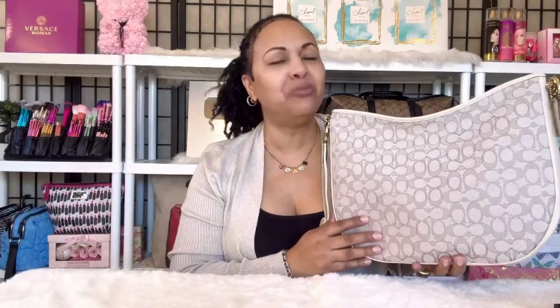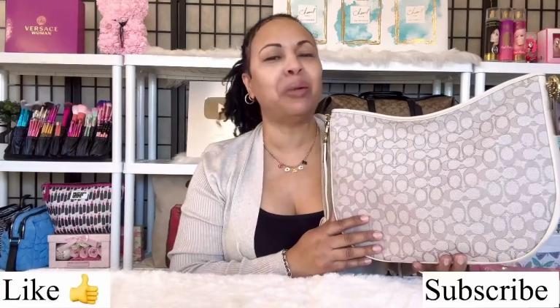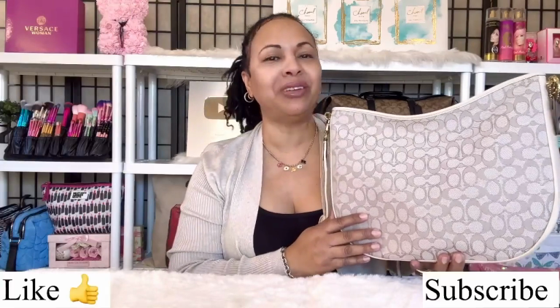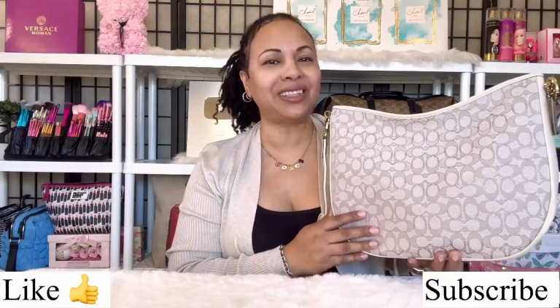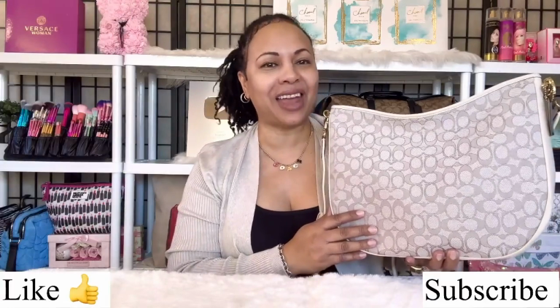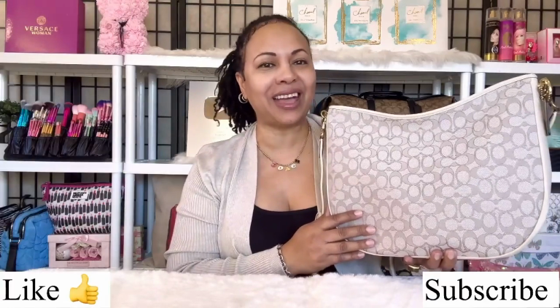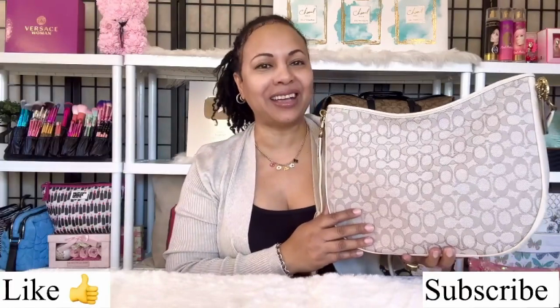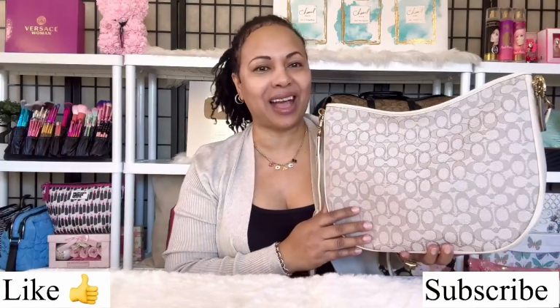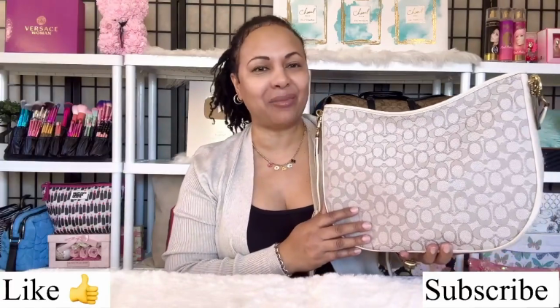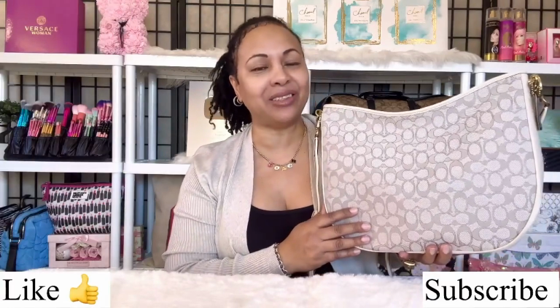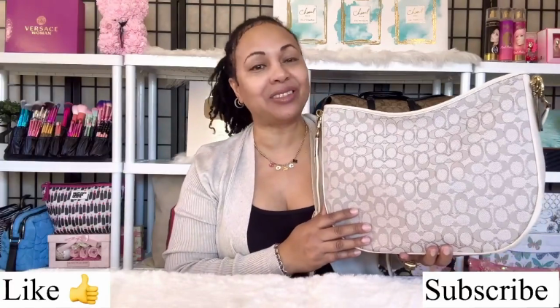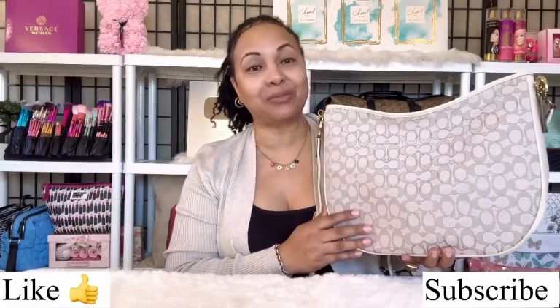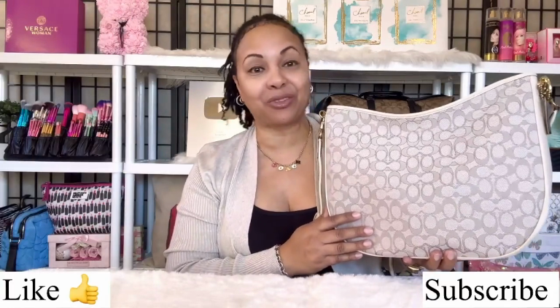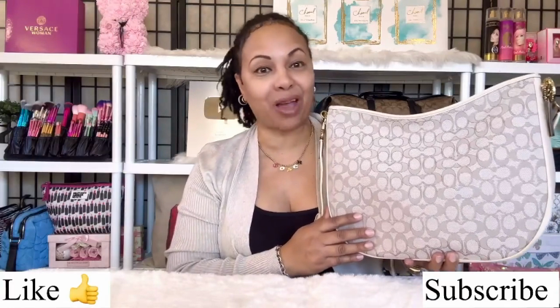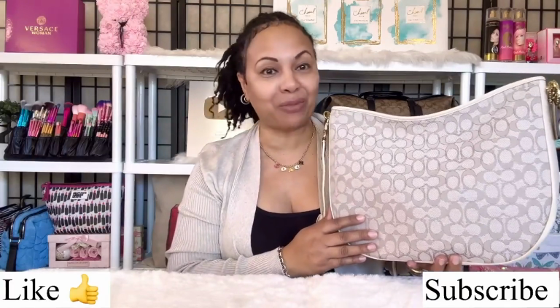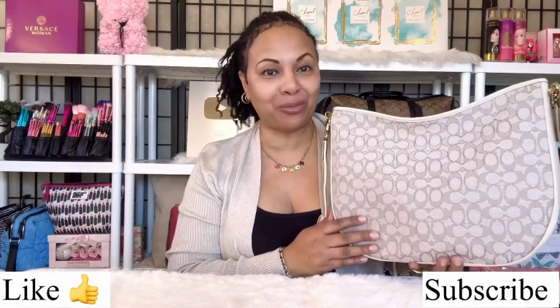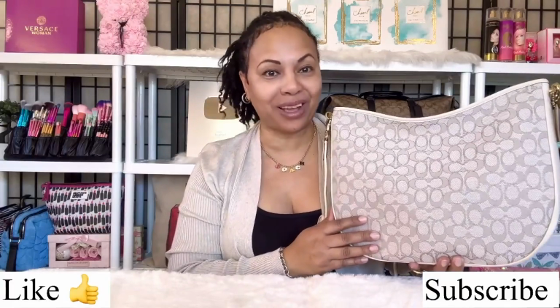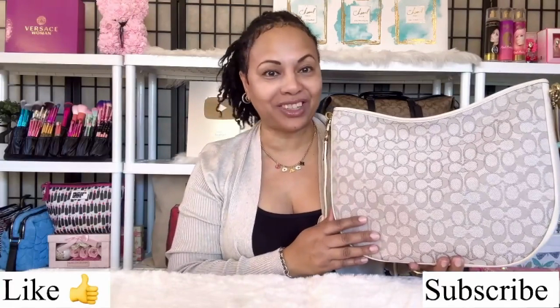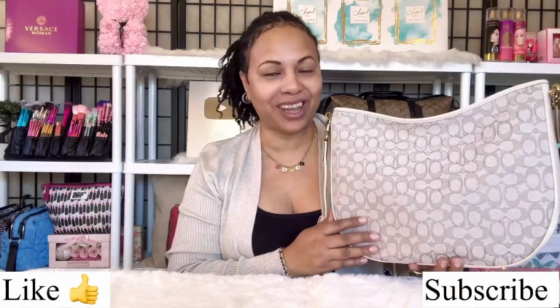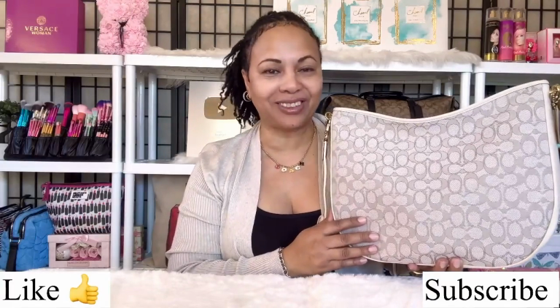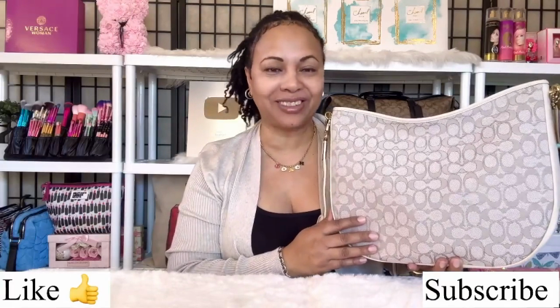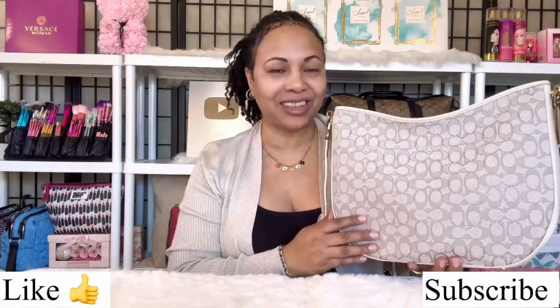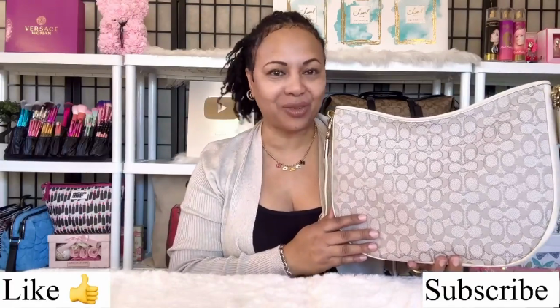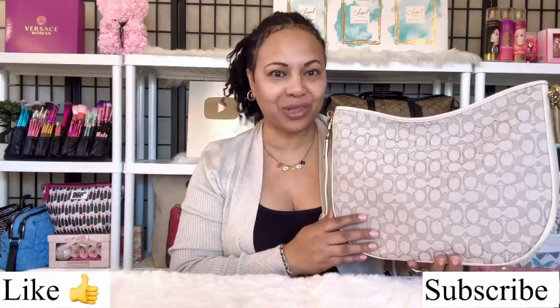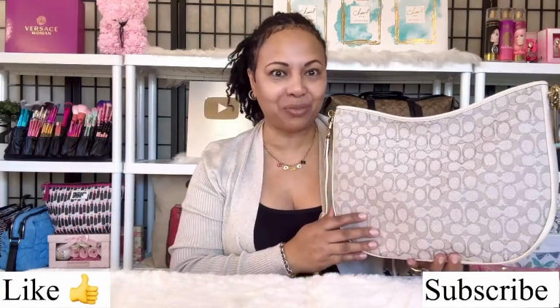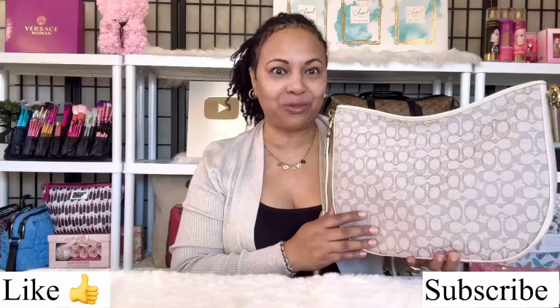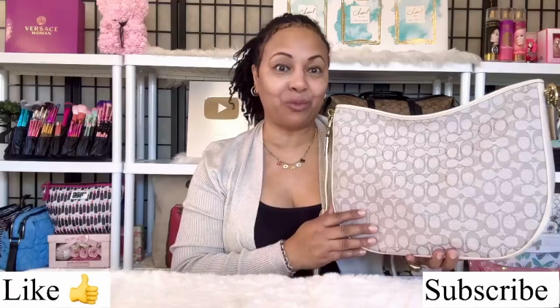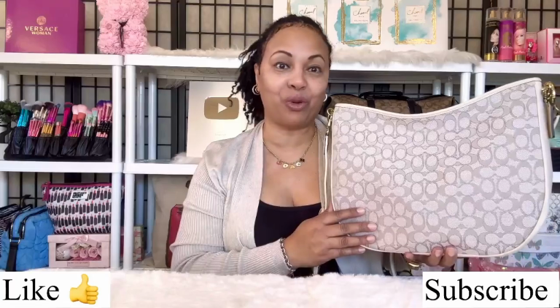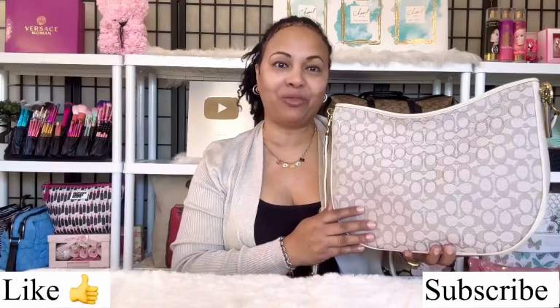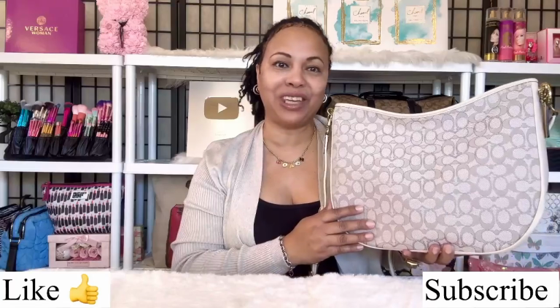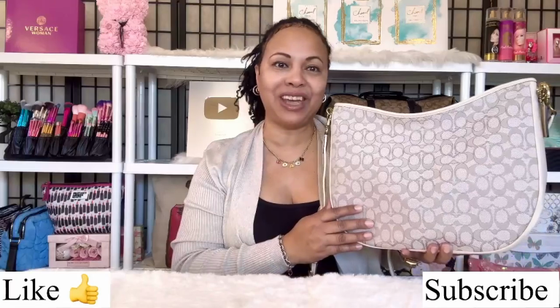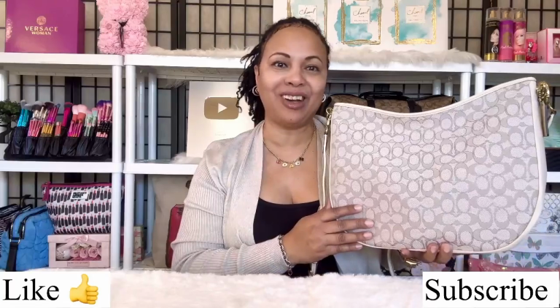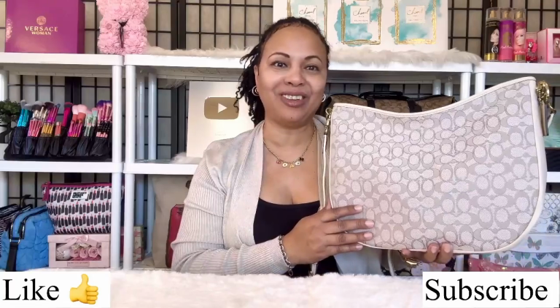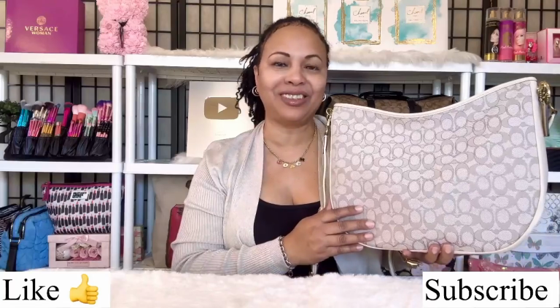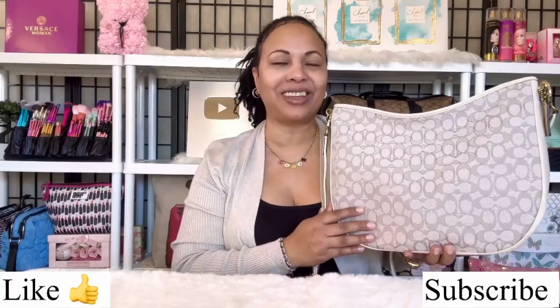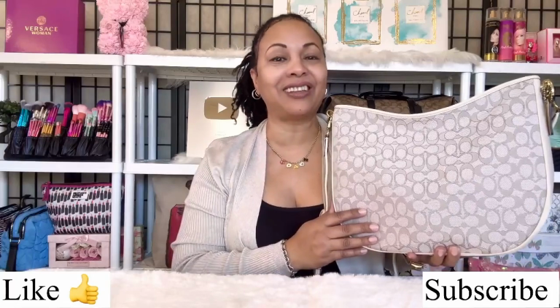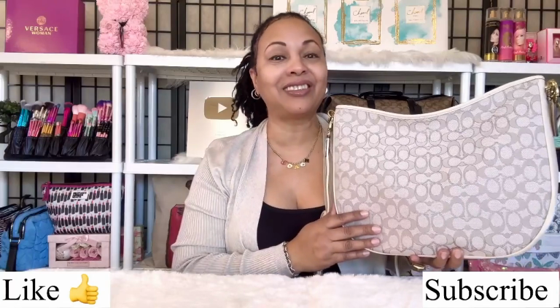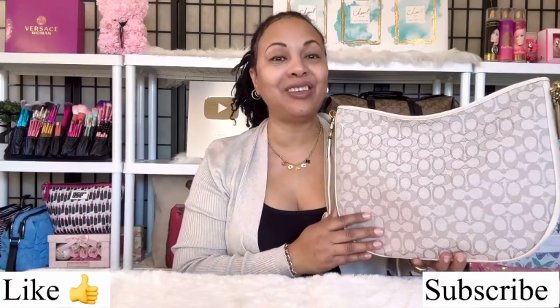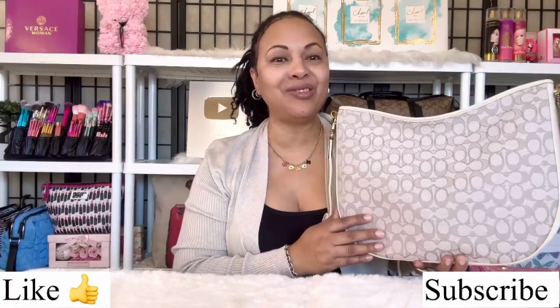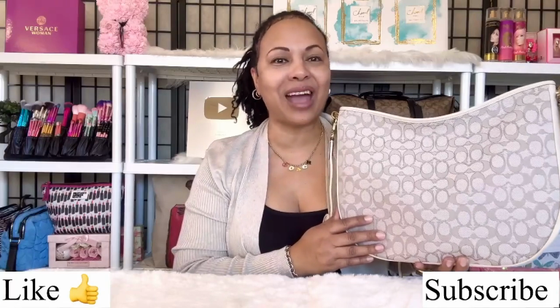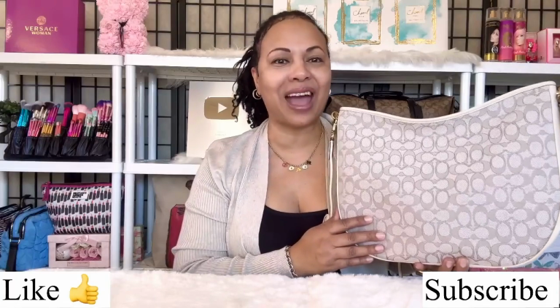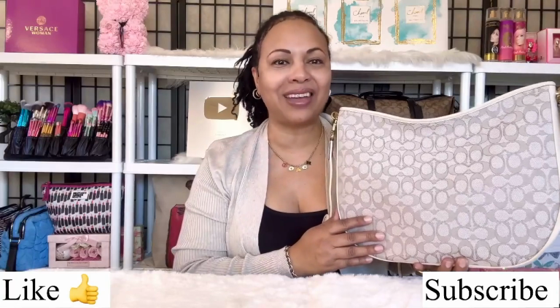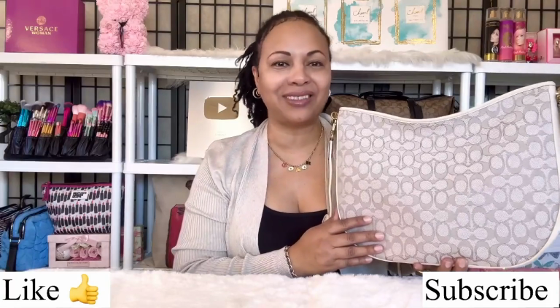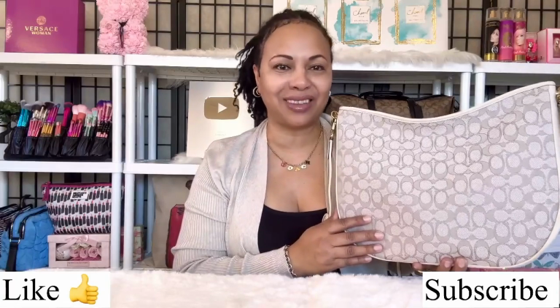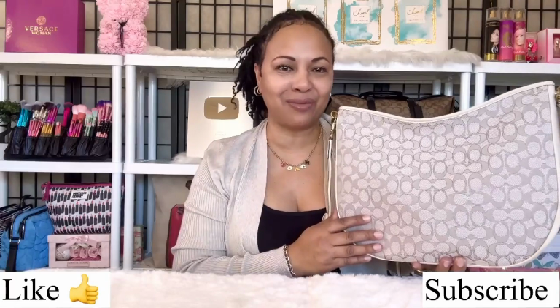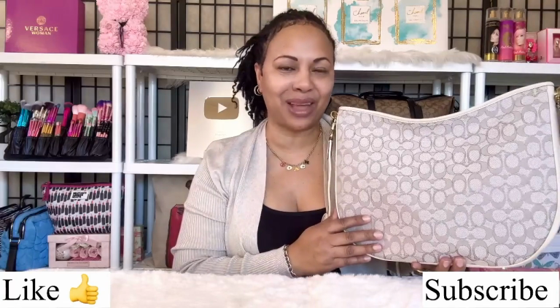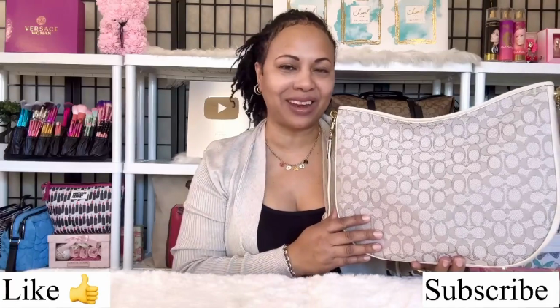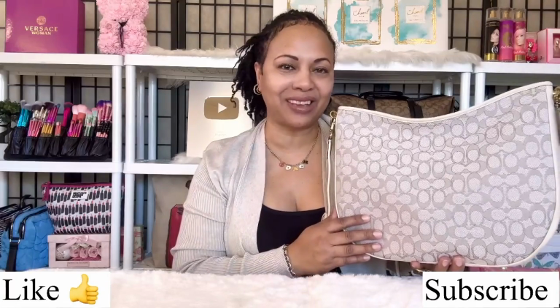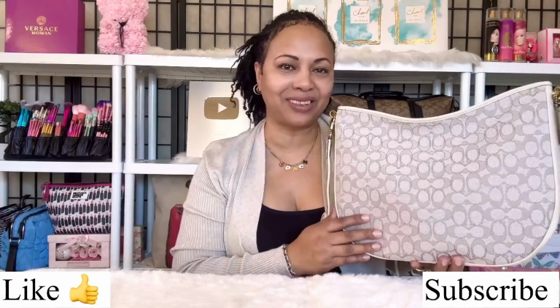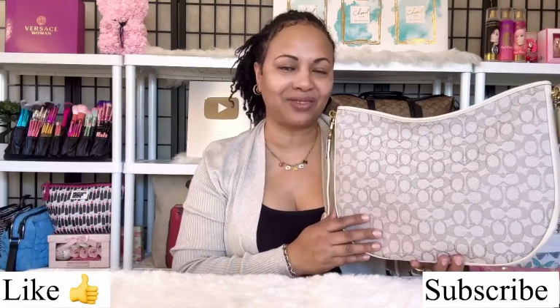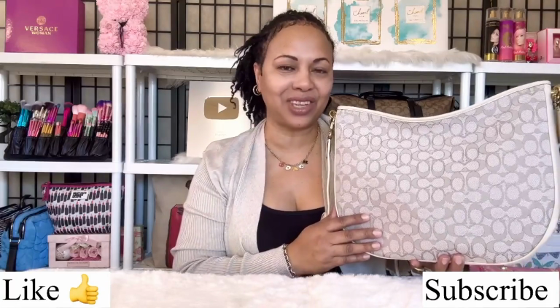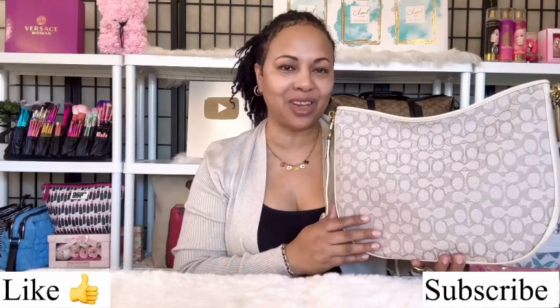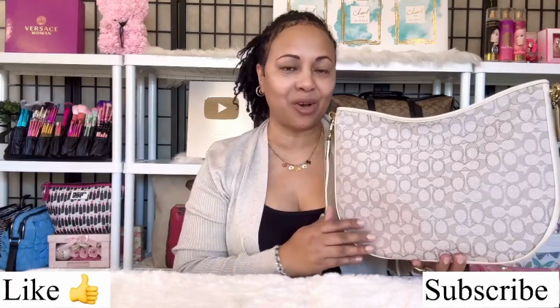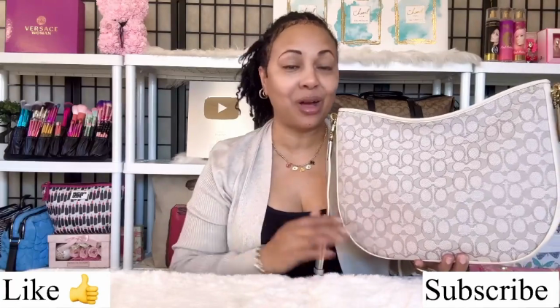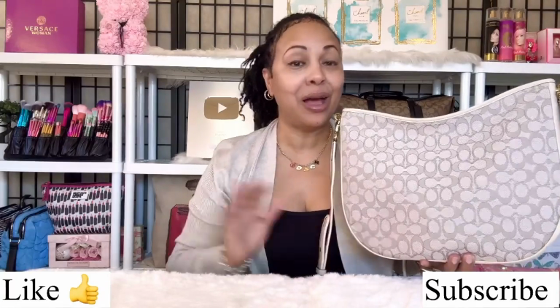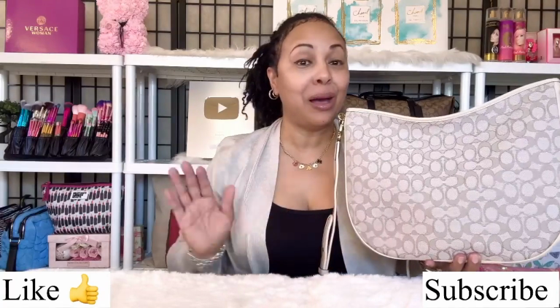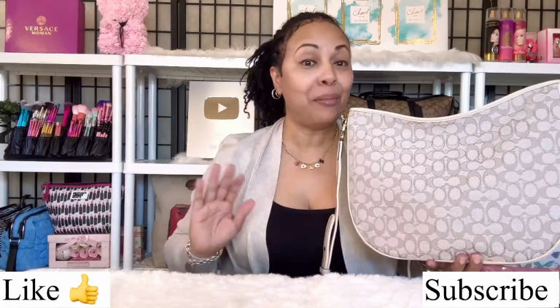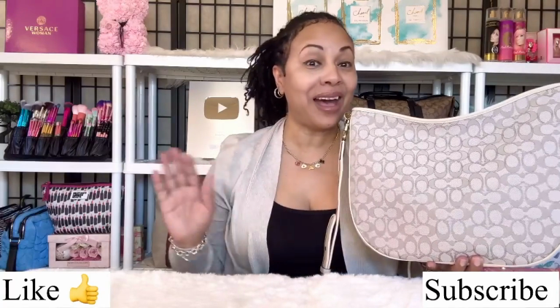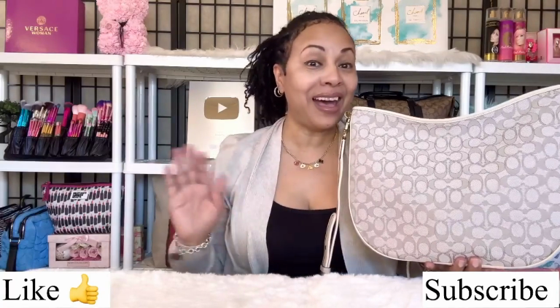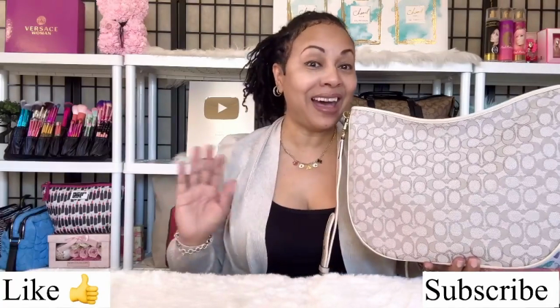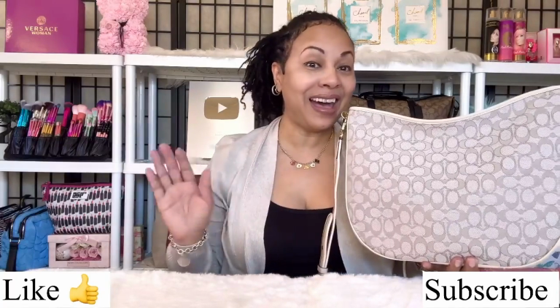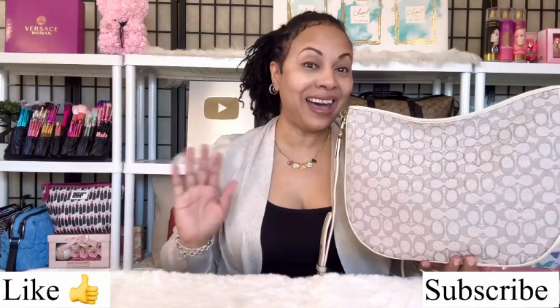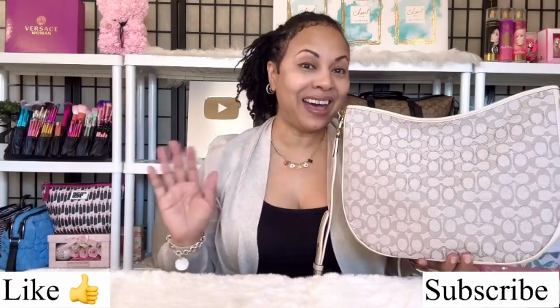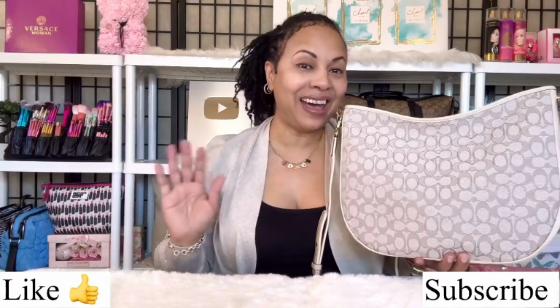Thank you guys for sticking it out with me while I added a couple of little extras today with my Coach Tabby hobo shoulder bag. Remember to like, comment, and subscribe on my channel, stick with me for more videos, and I'll see you guys in my next video. Bye!